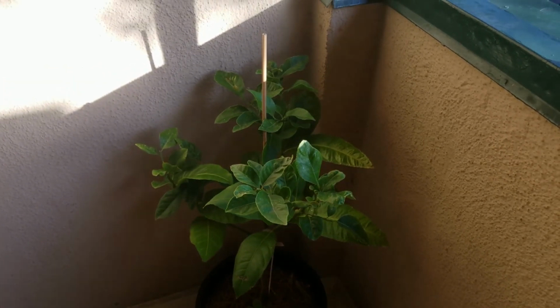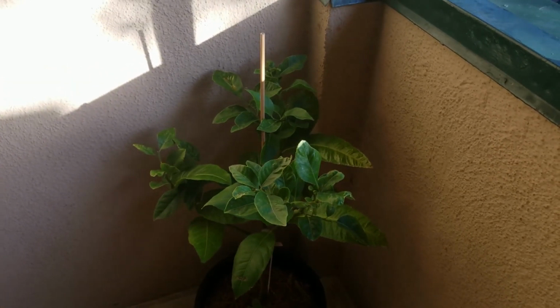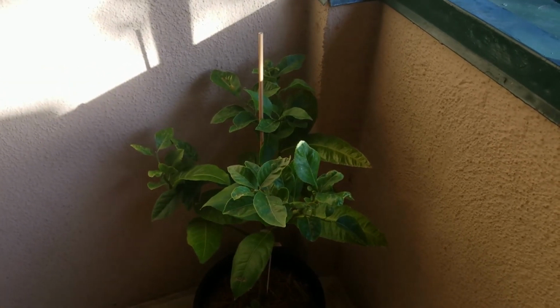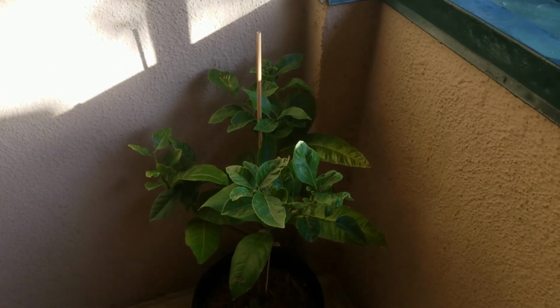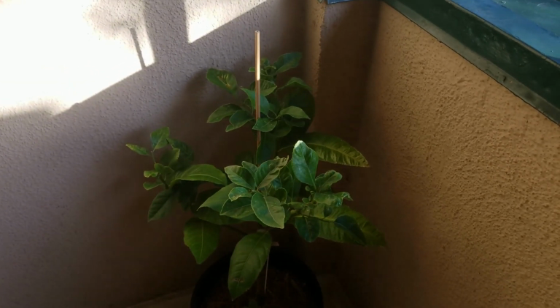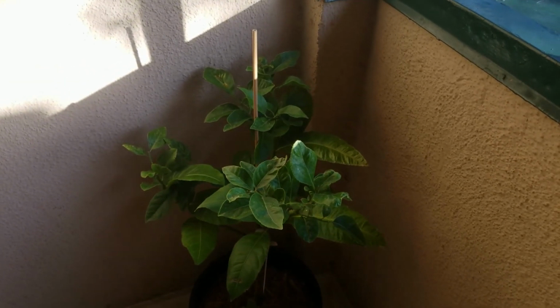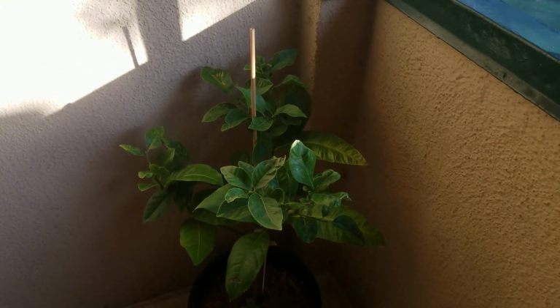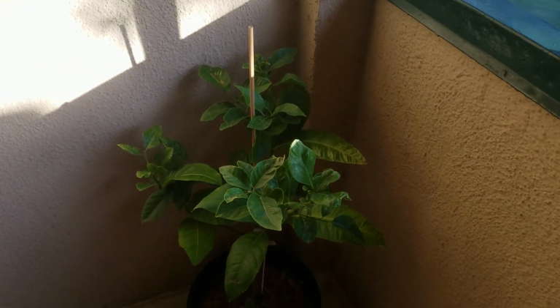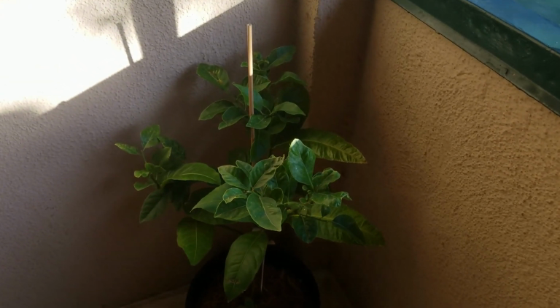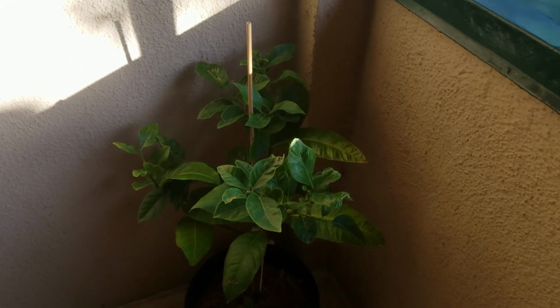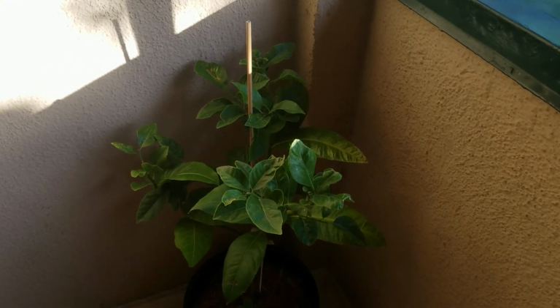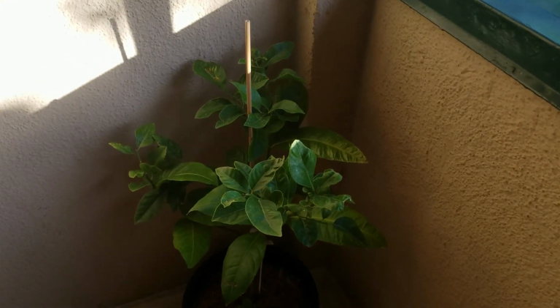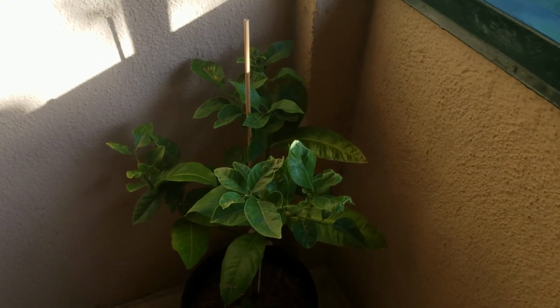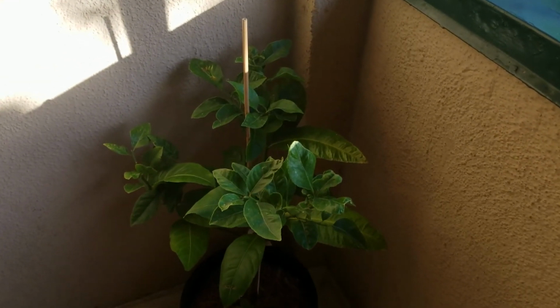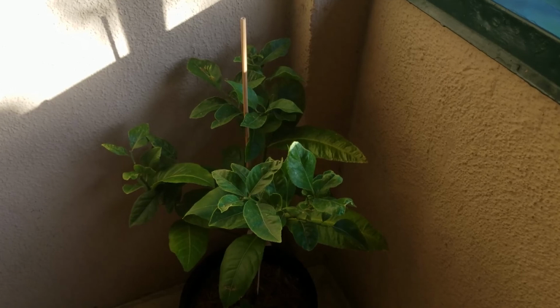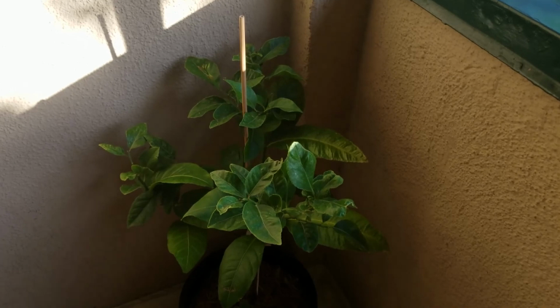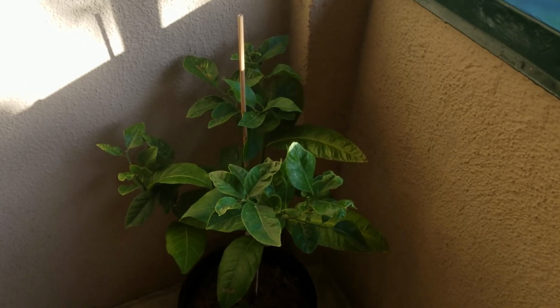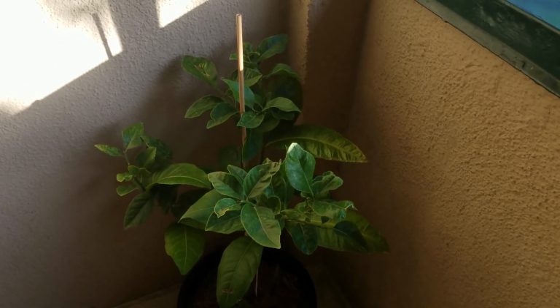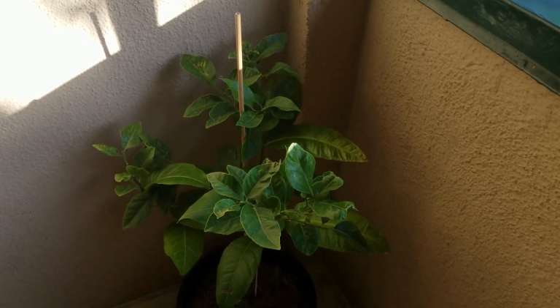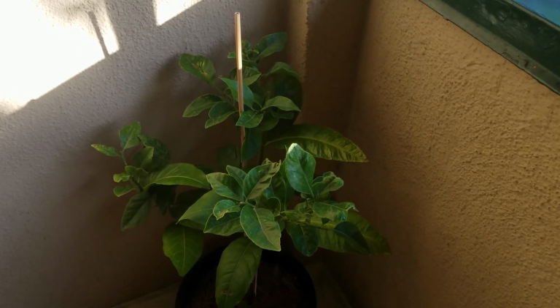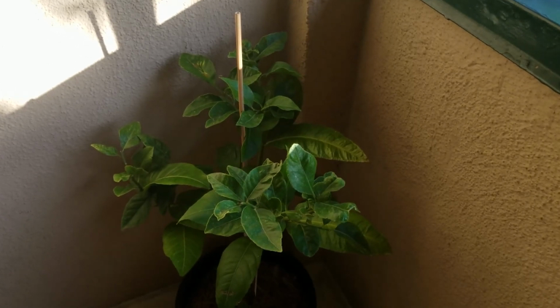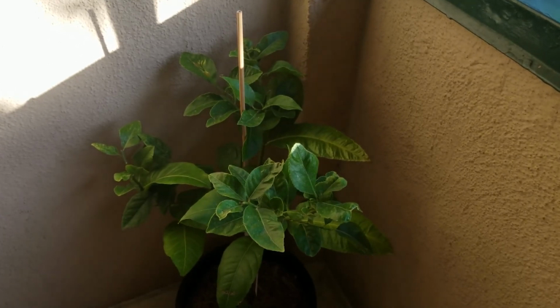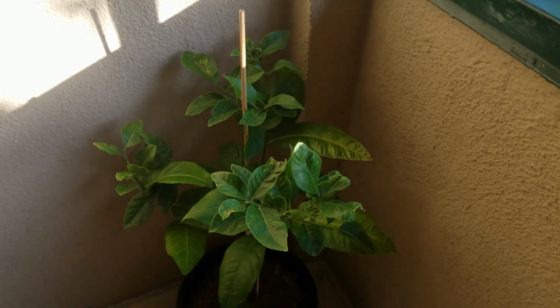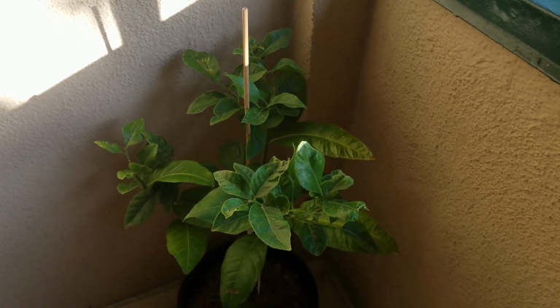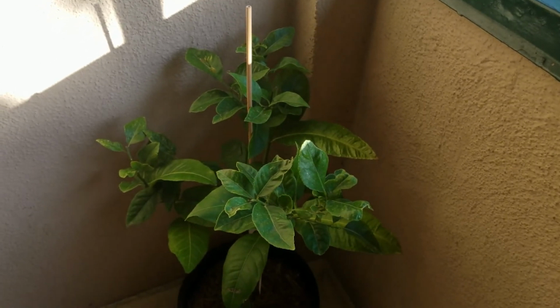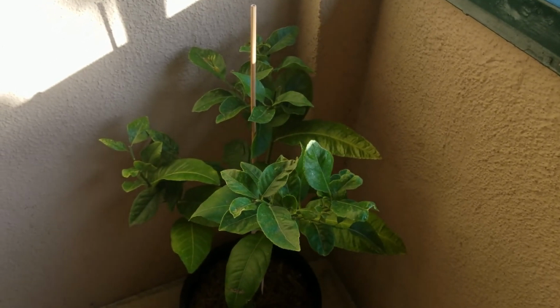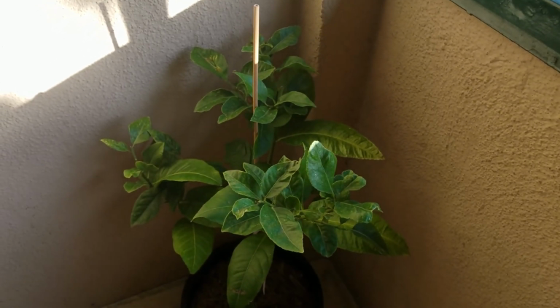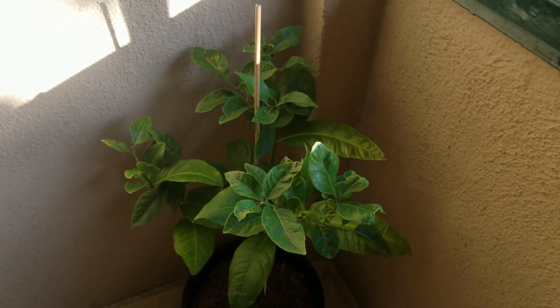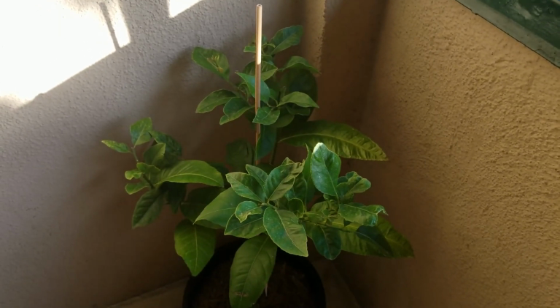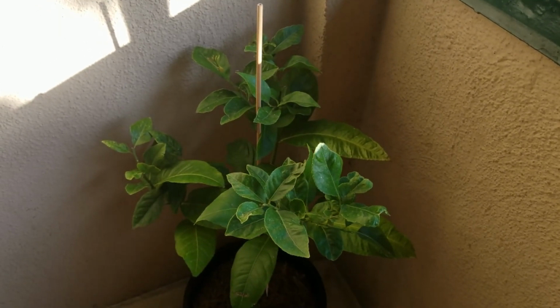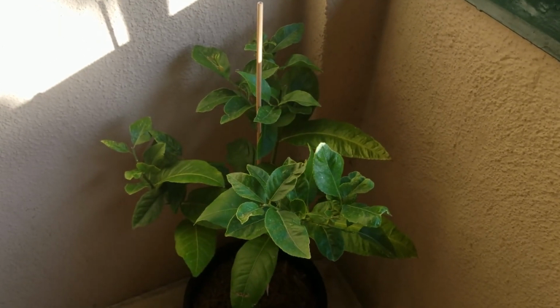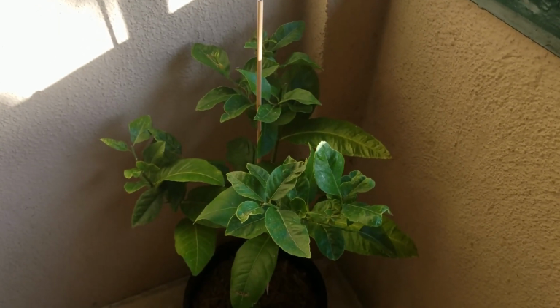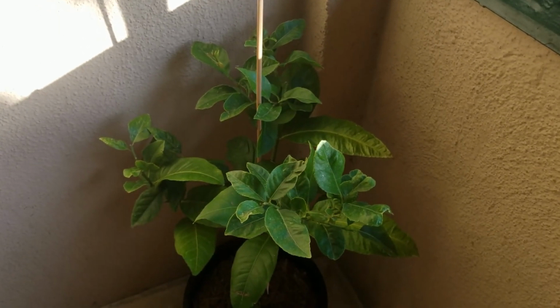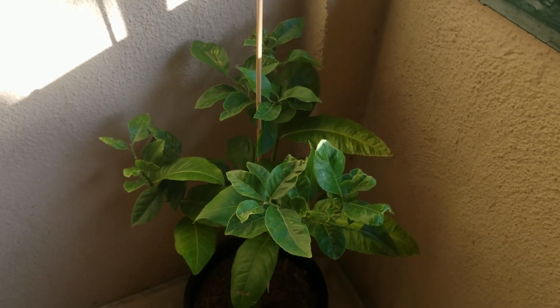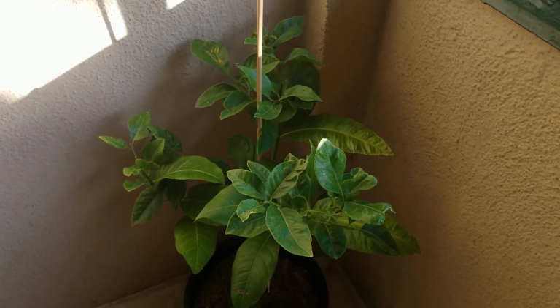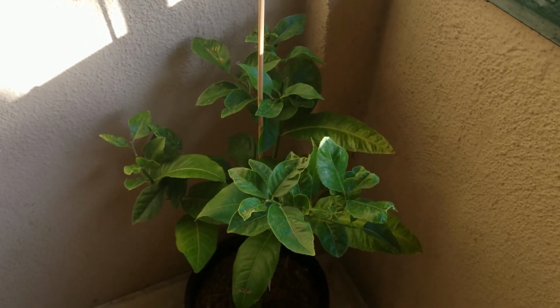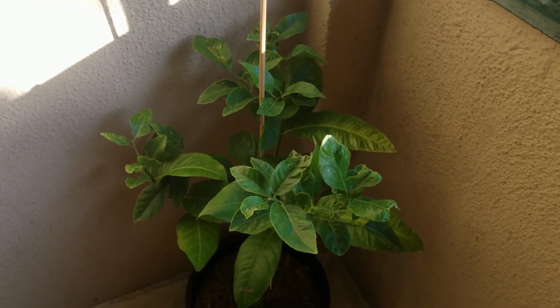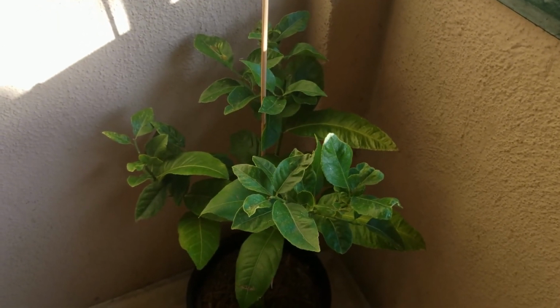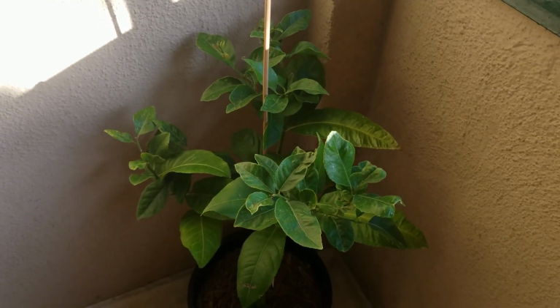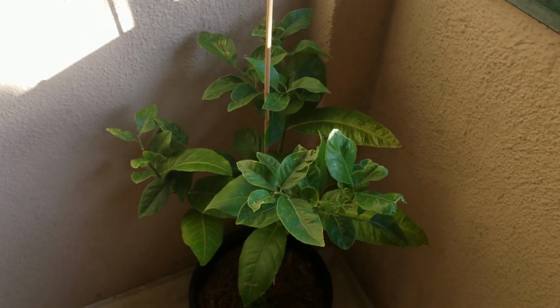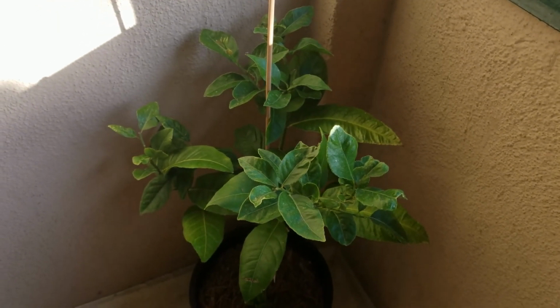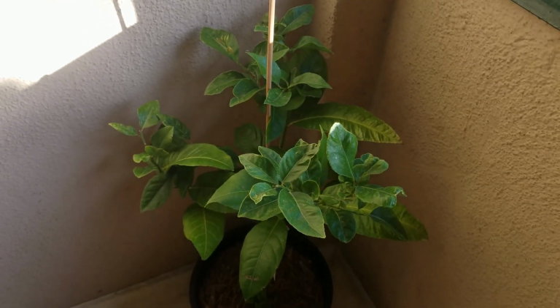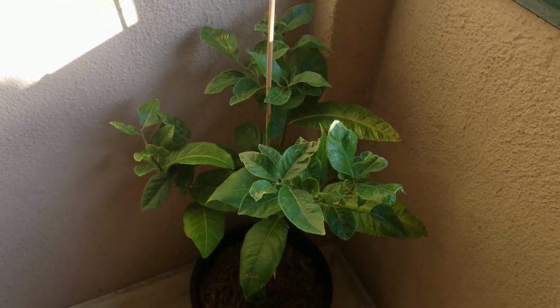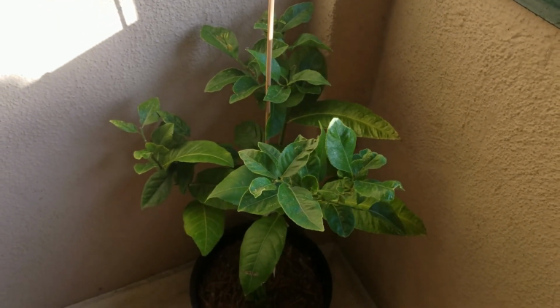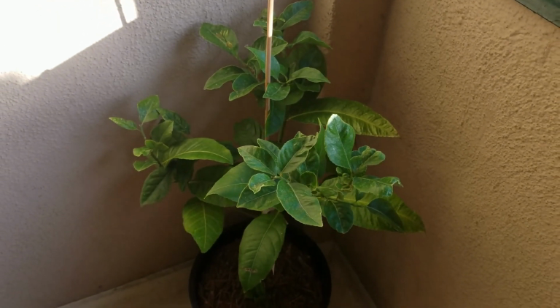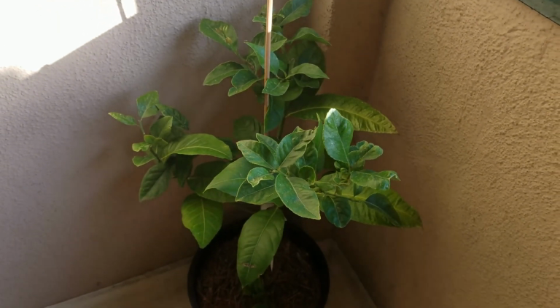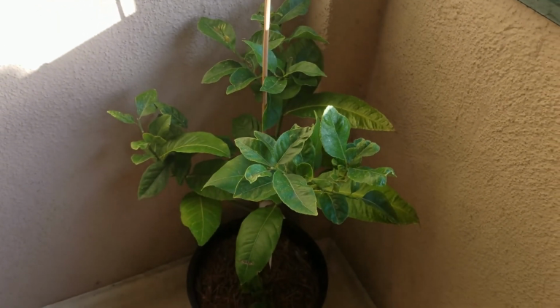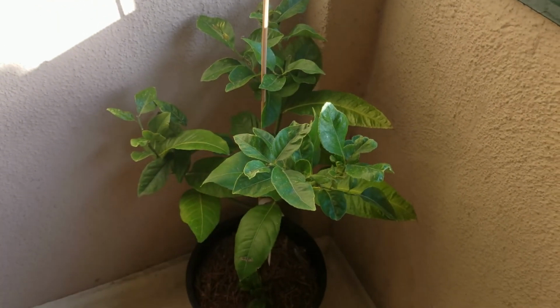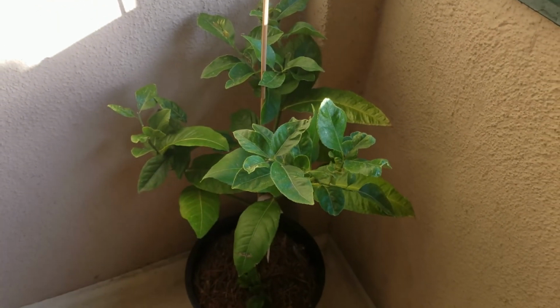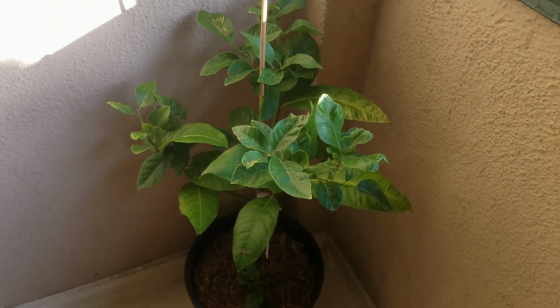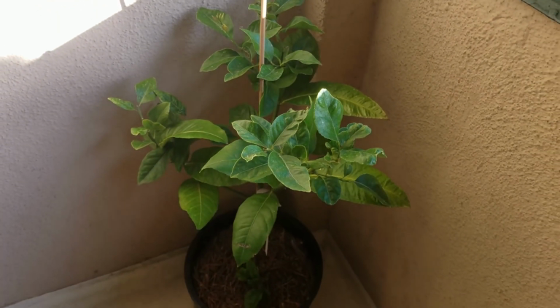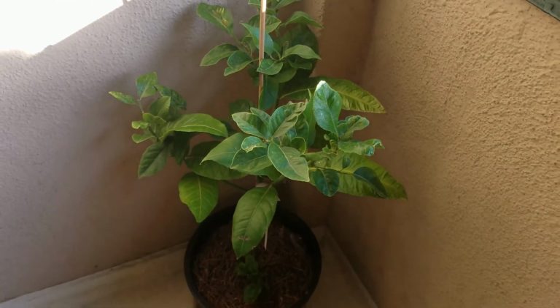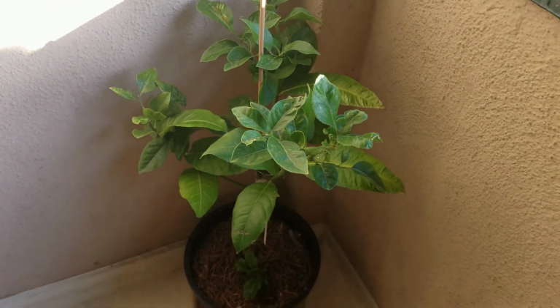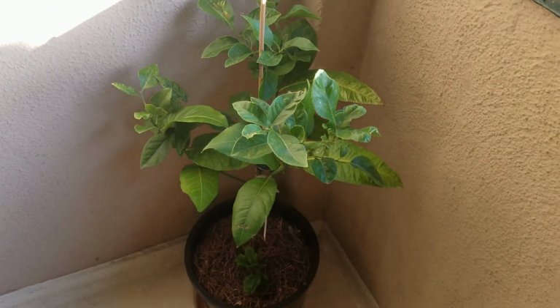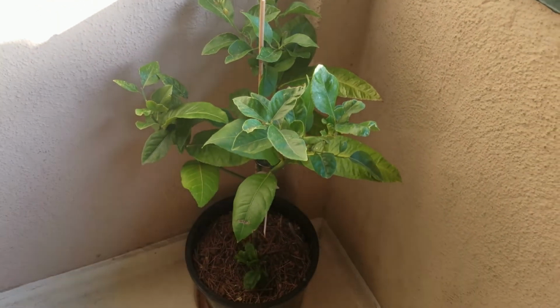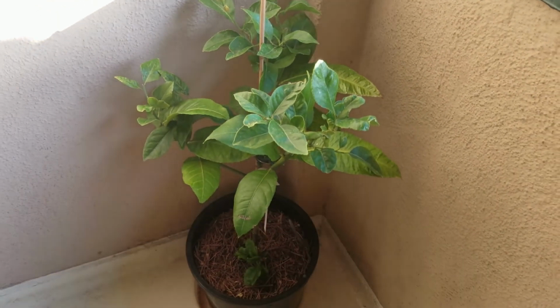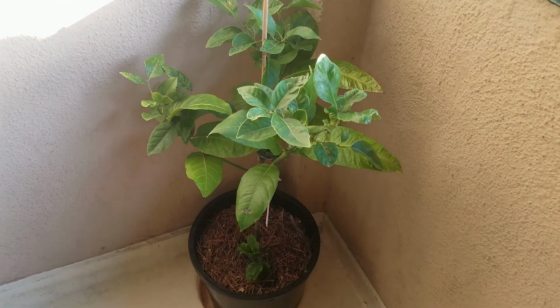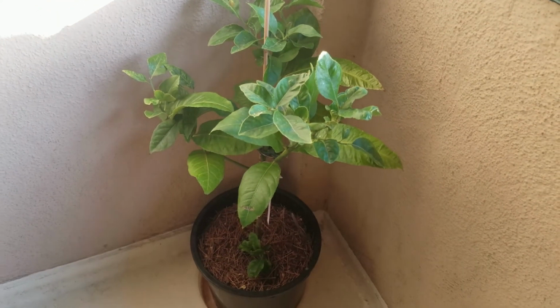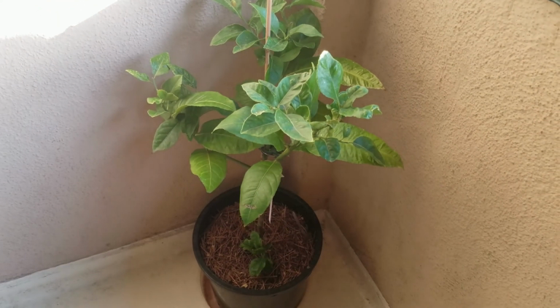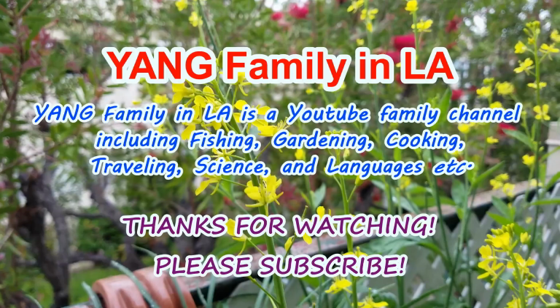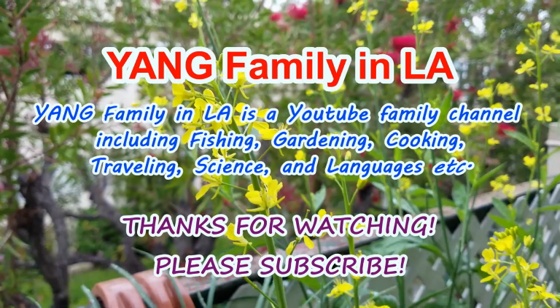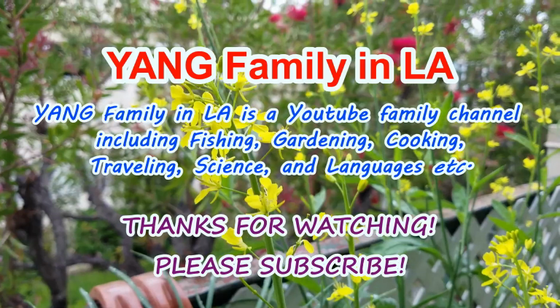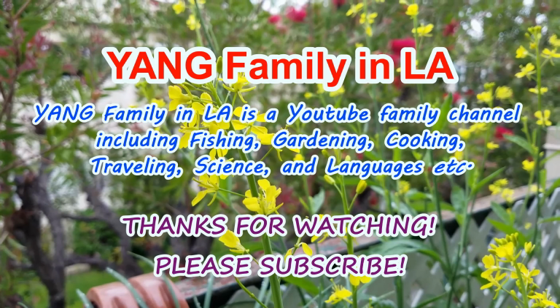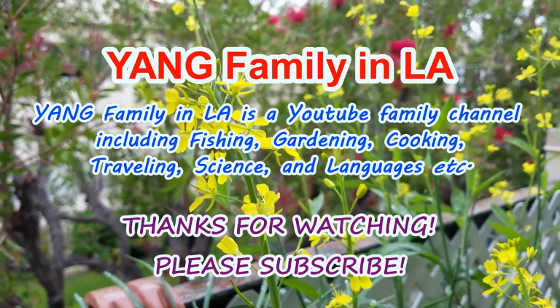Okay, thanks for watching. Happy gardening. See you next time. Bye-bye.